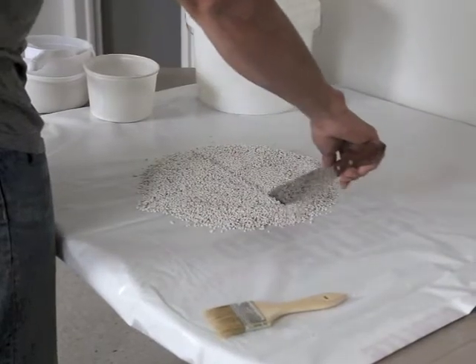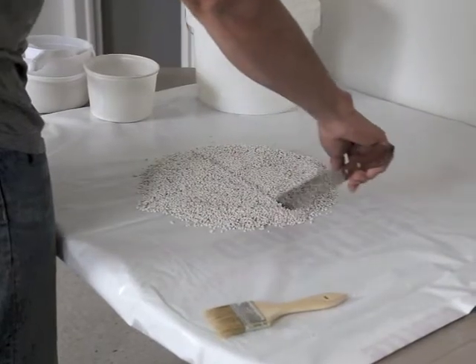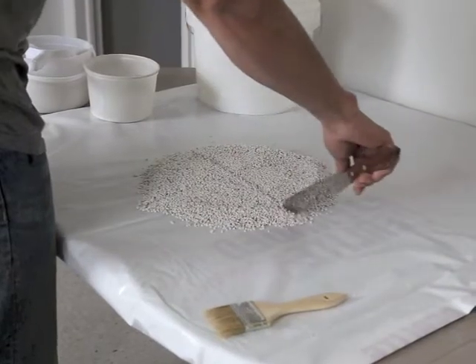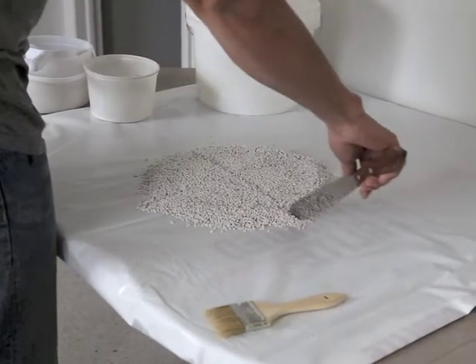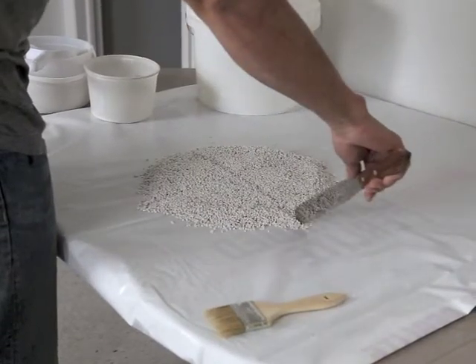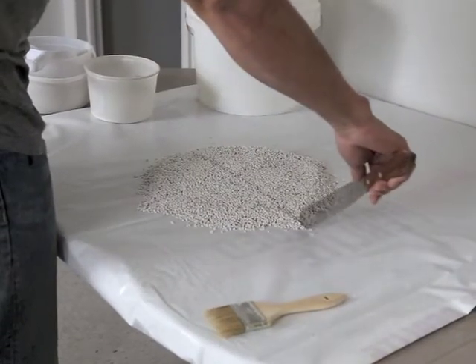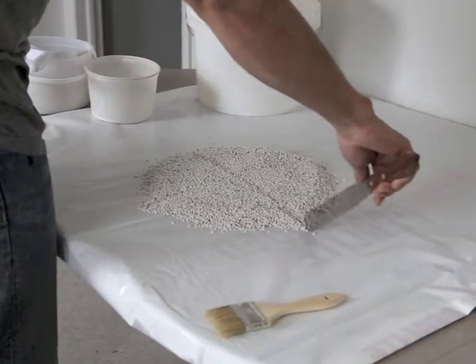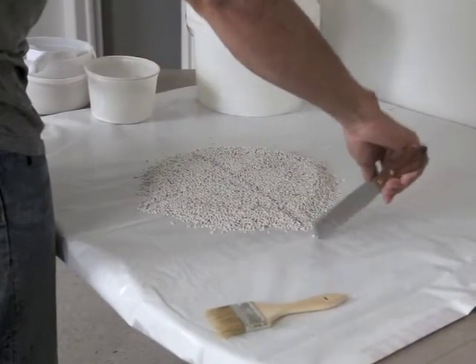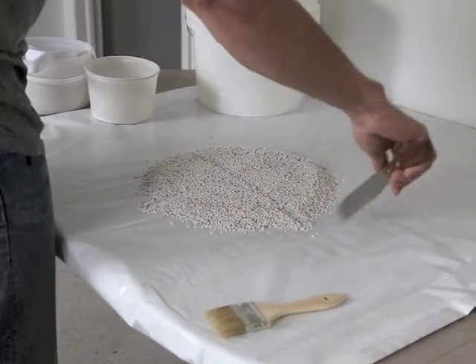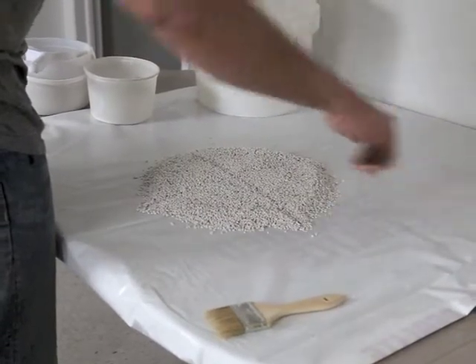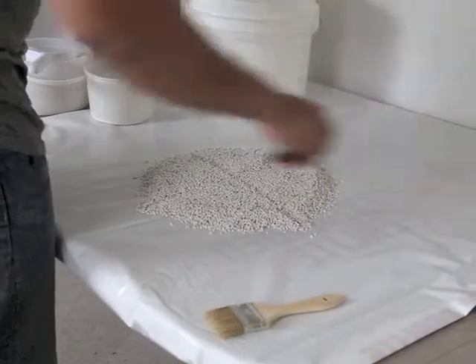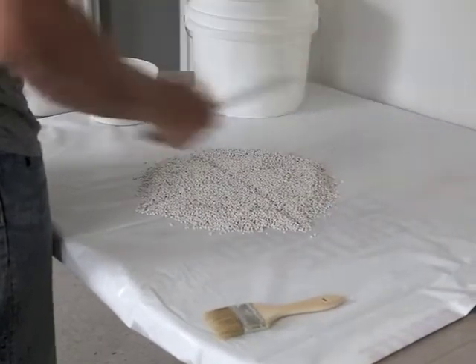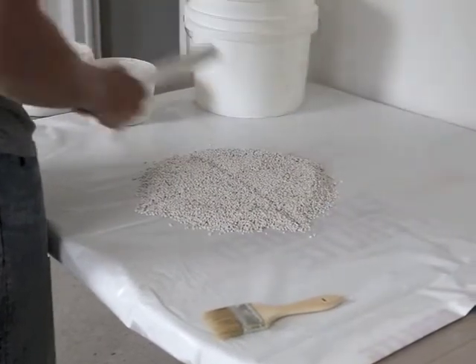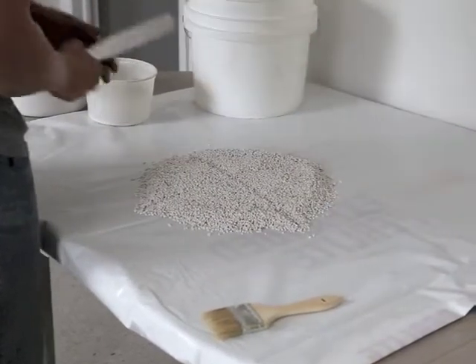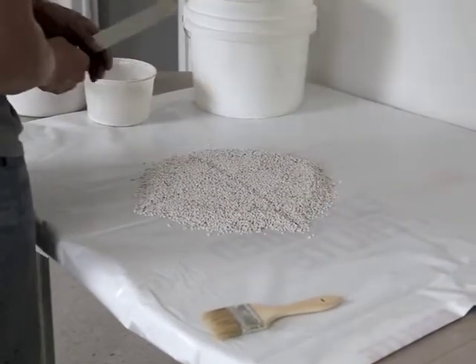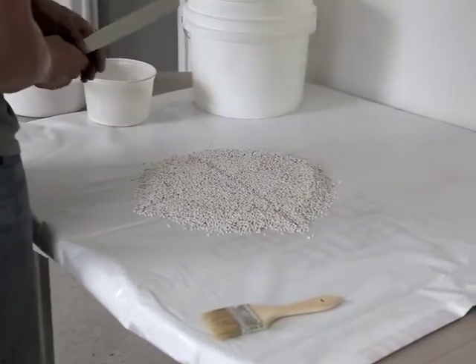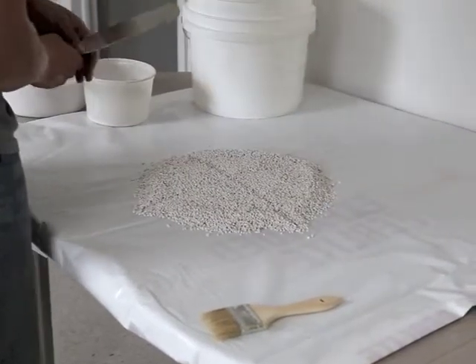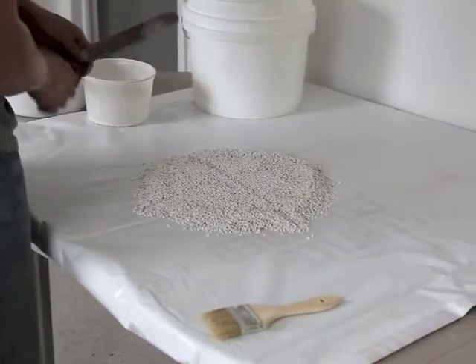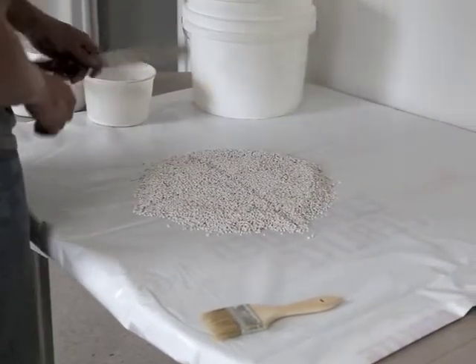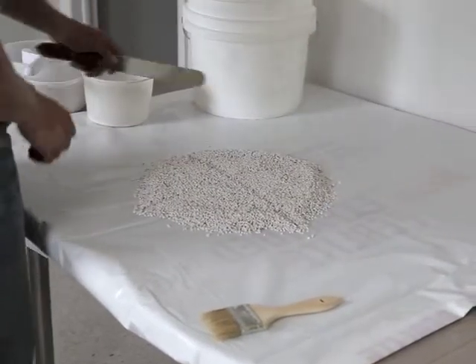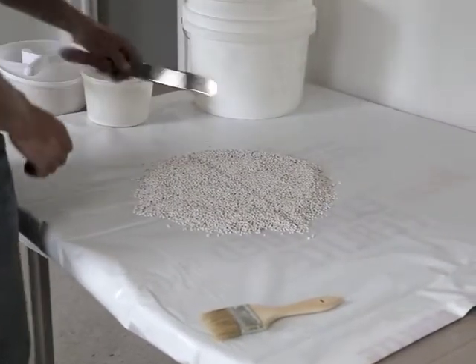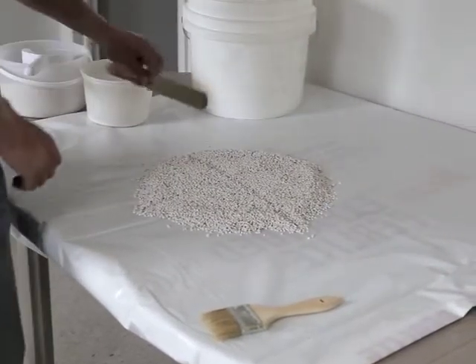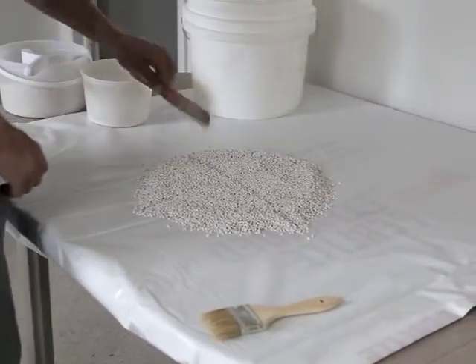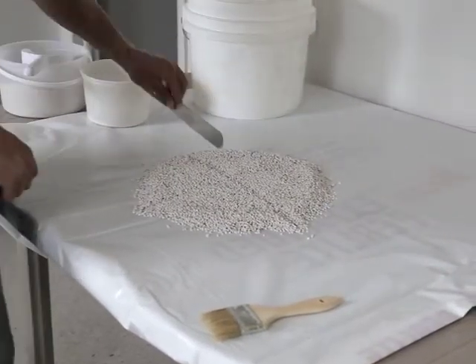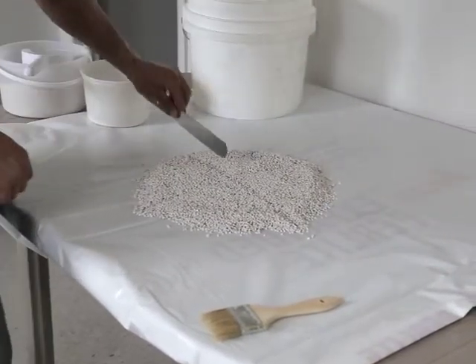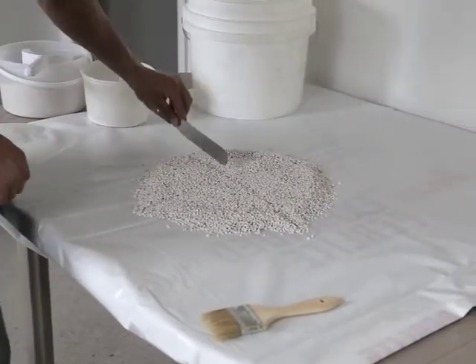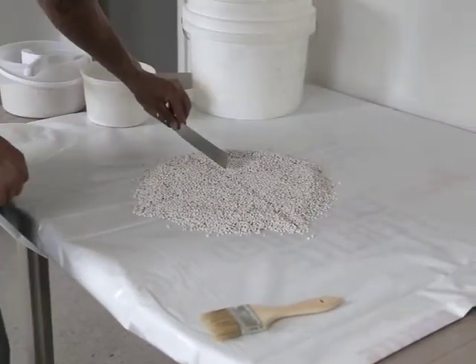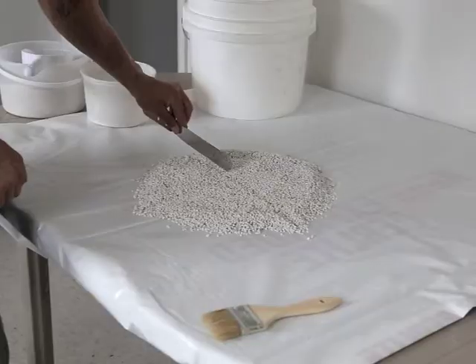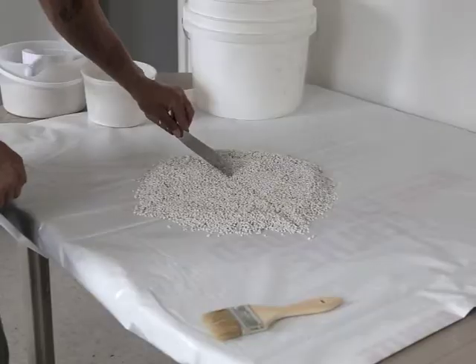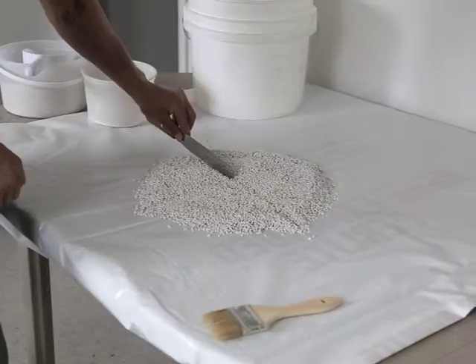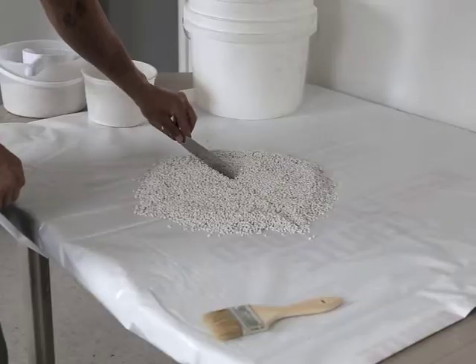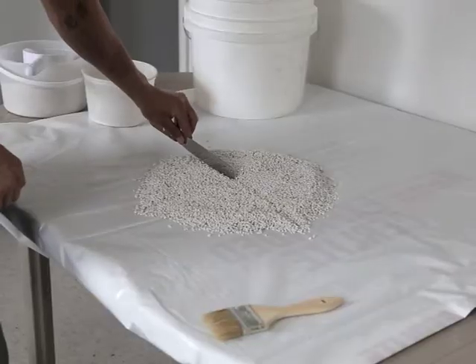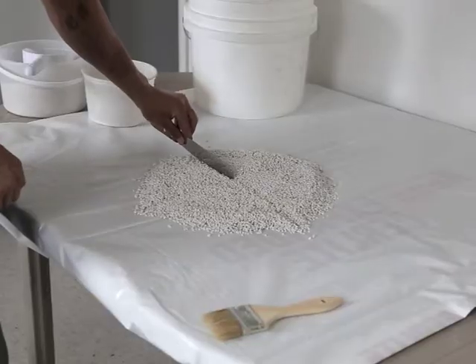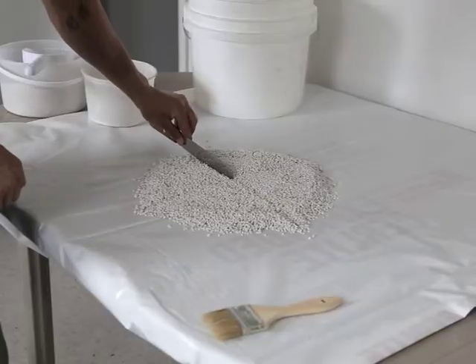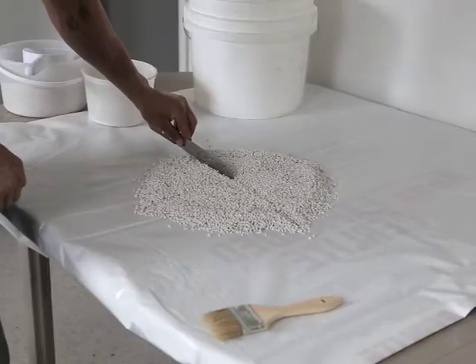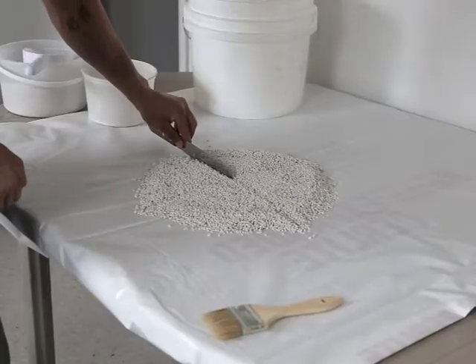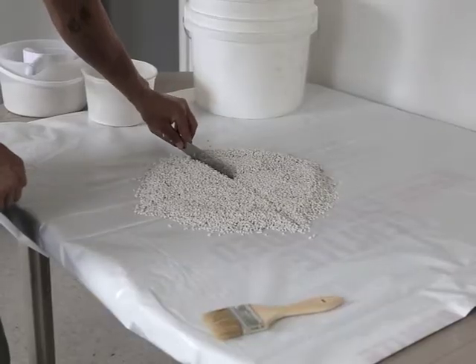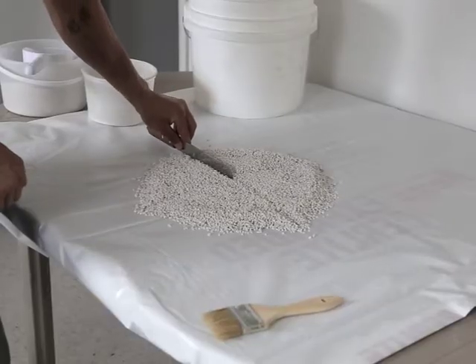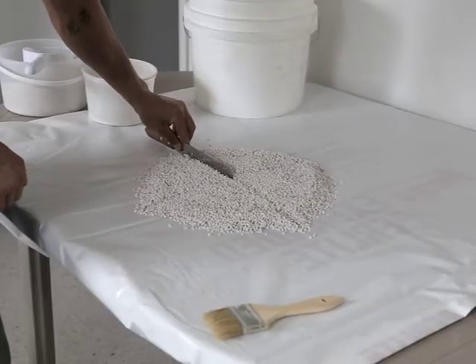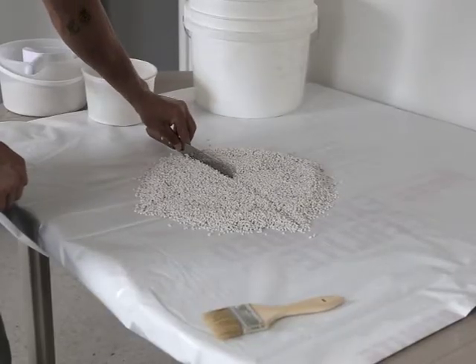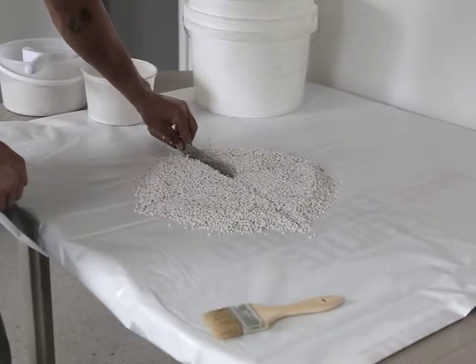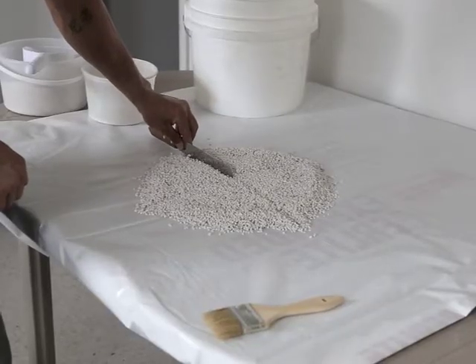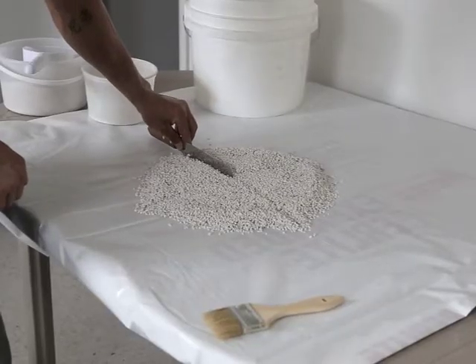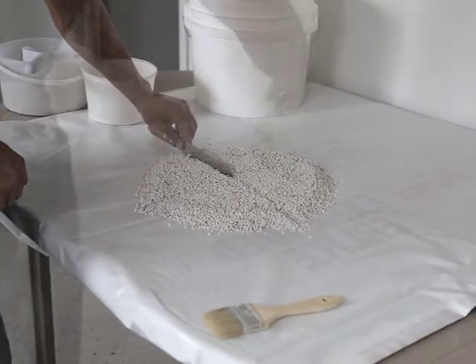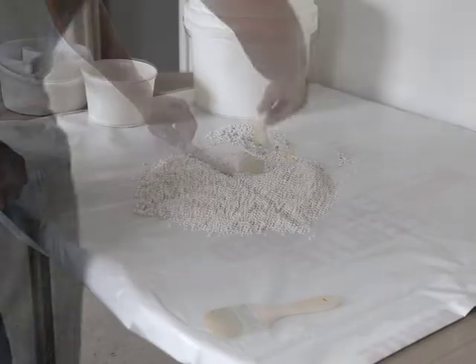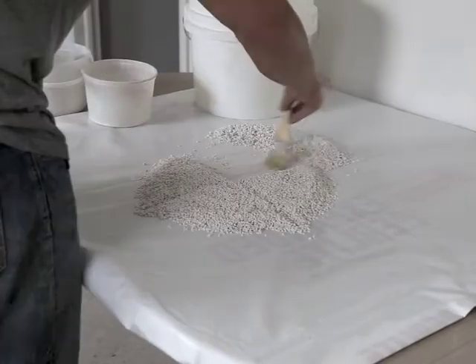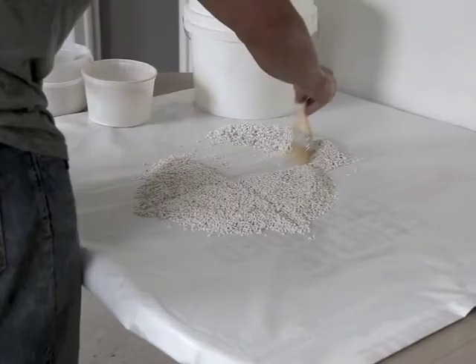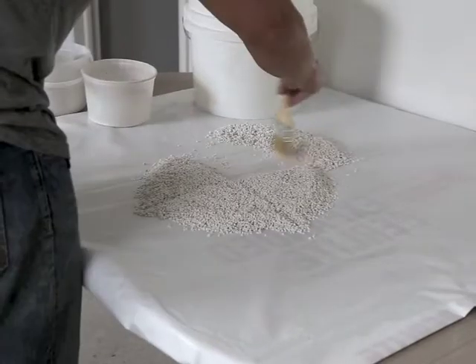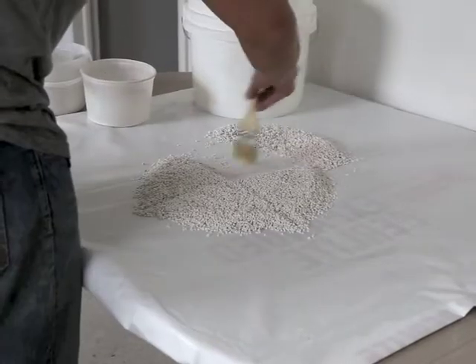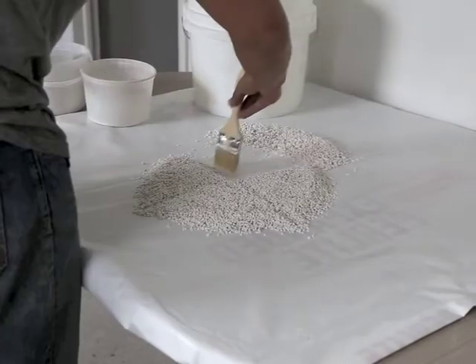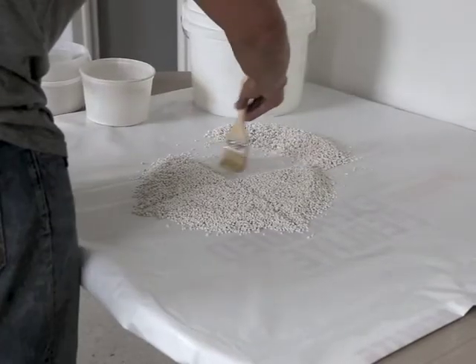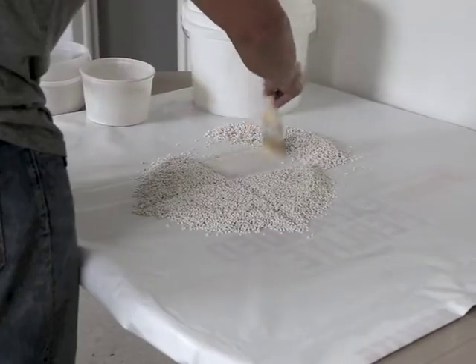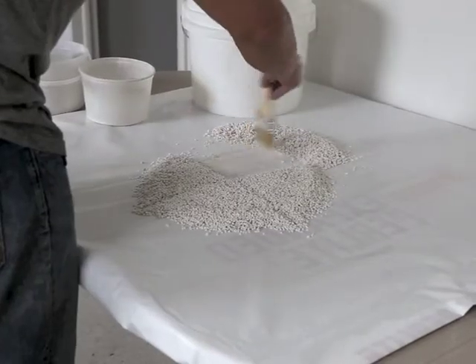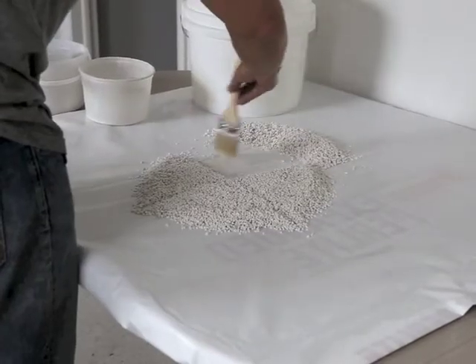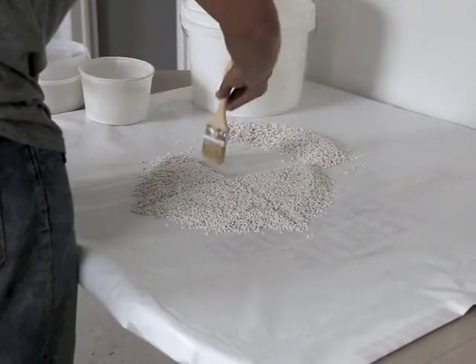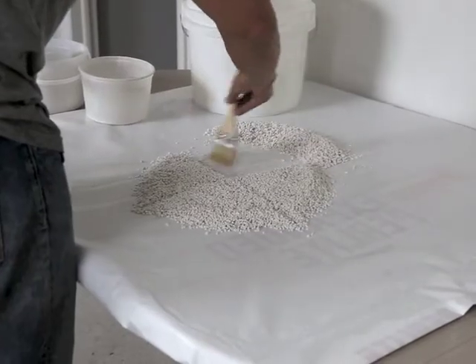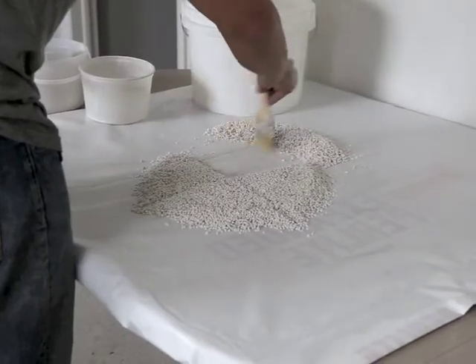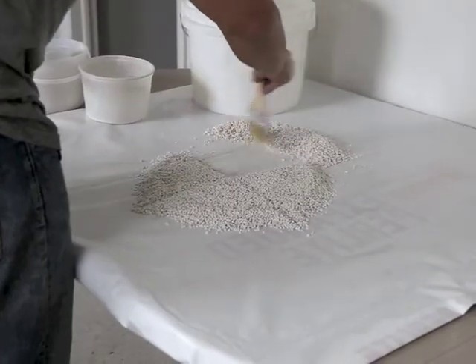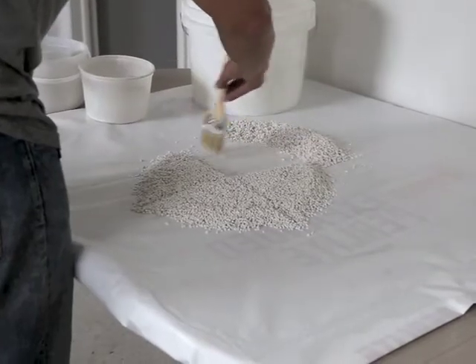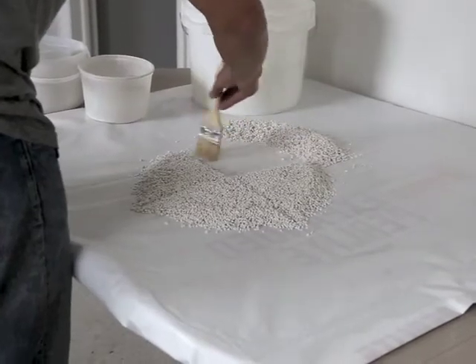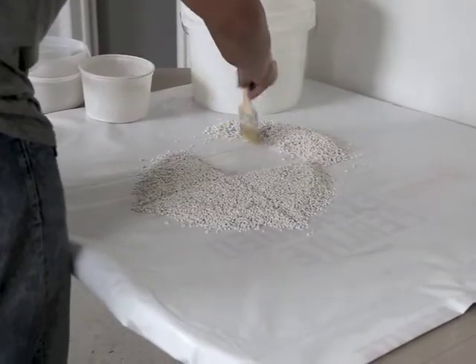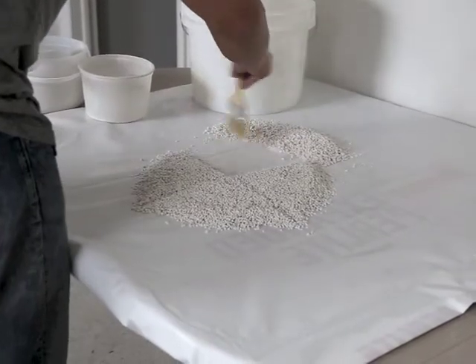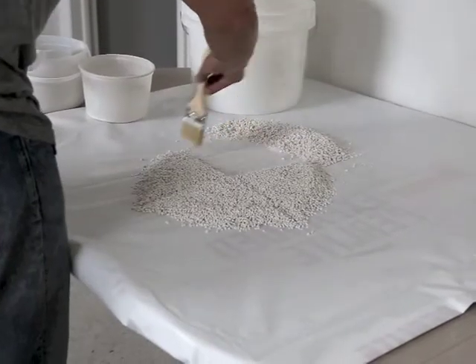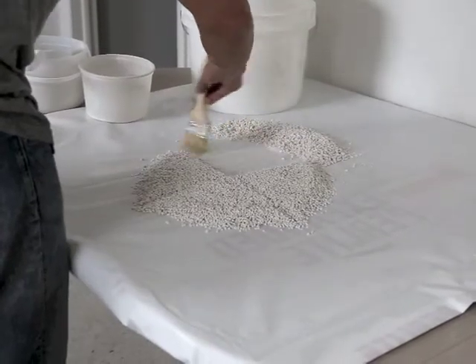Mark the flat circular pile into quarters and reject two opposite quarters. Make sure to collect all fines.